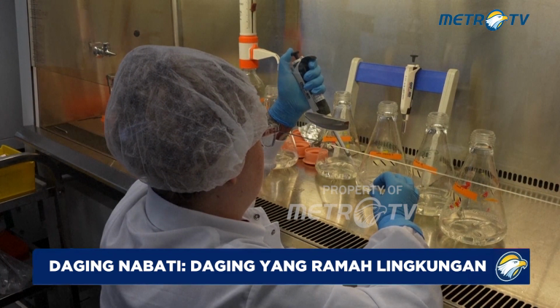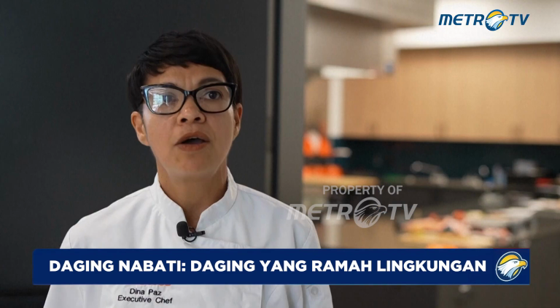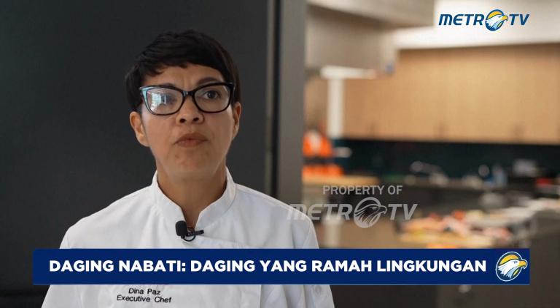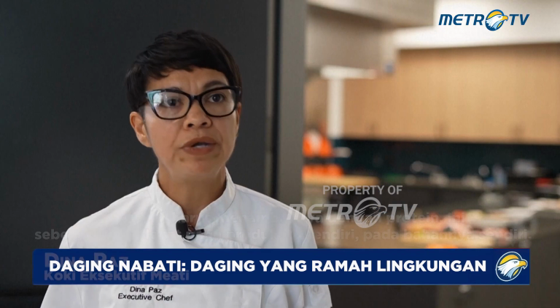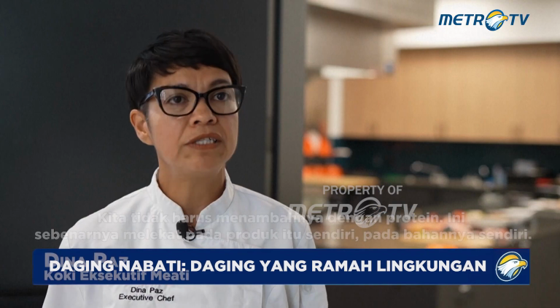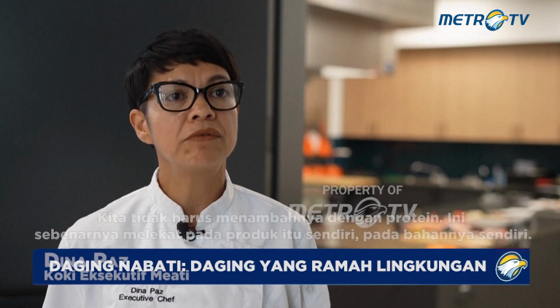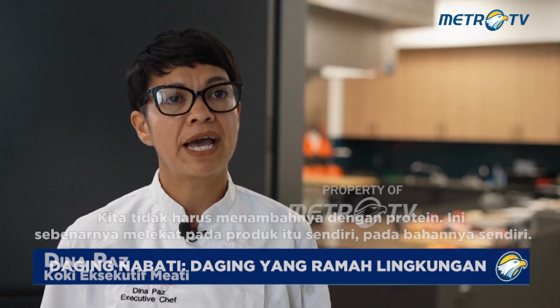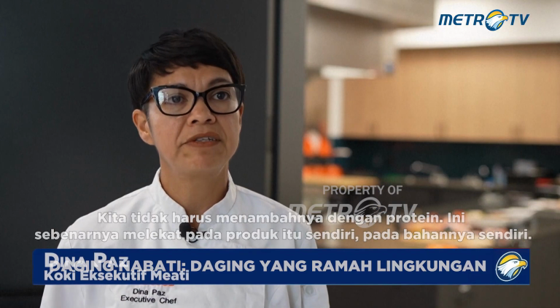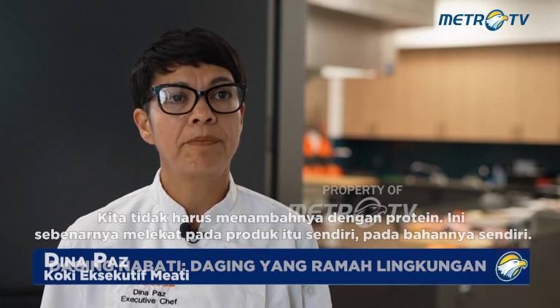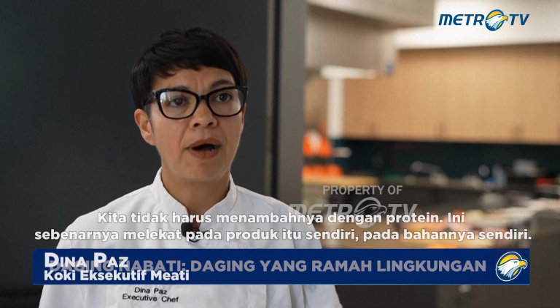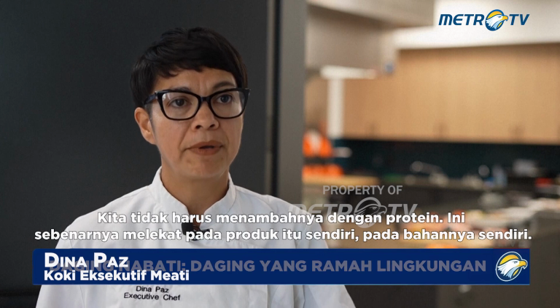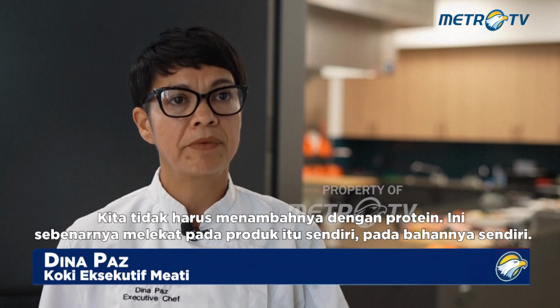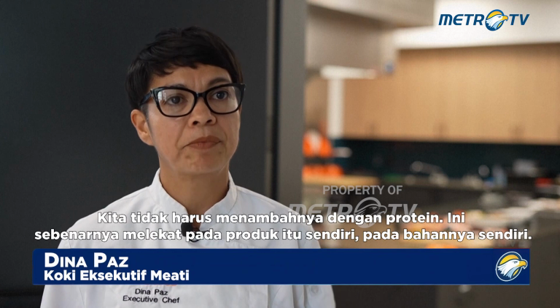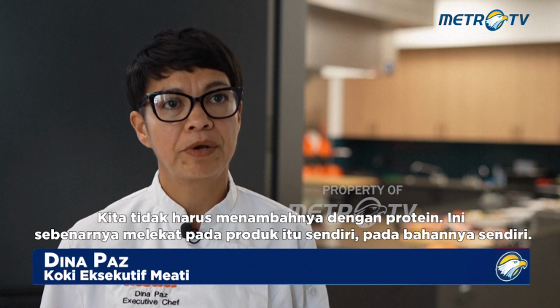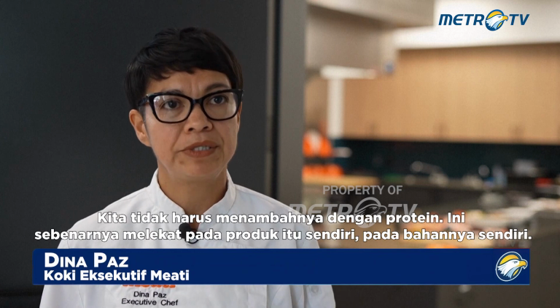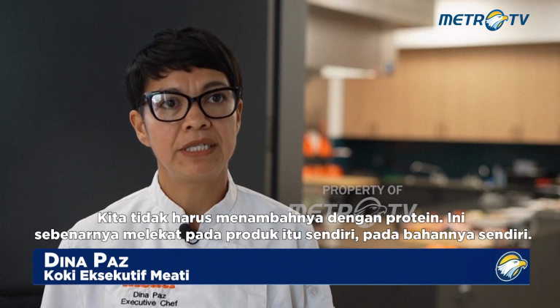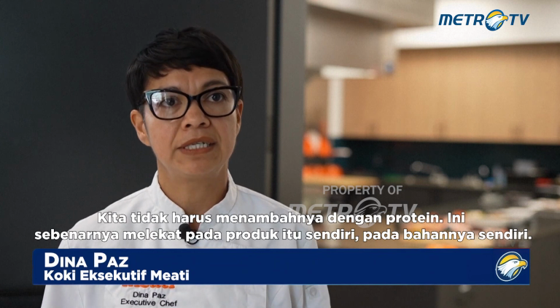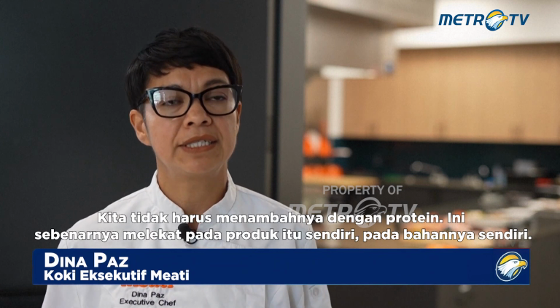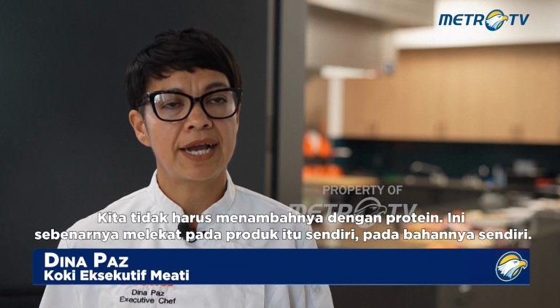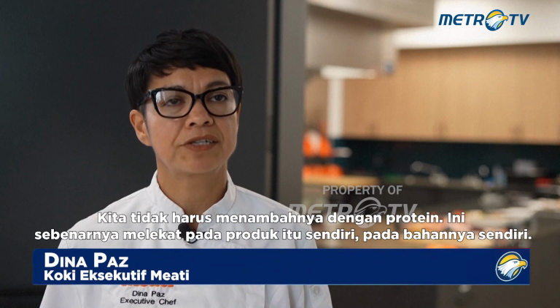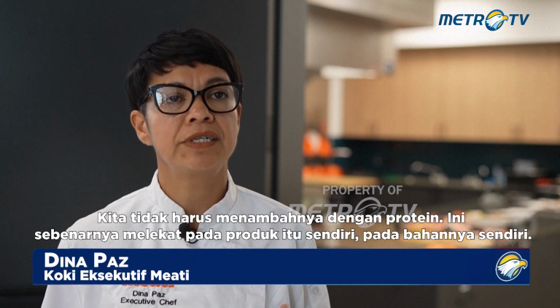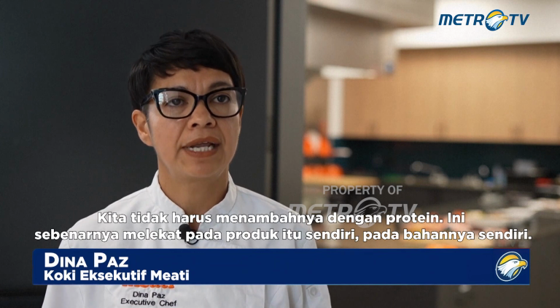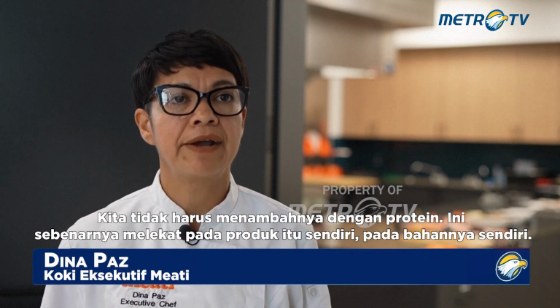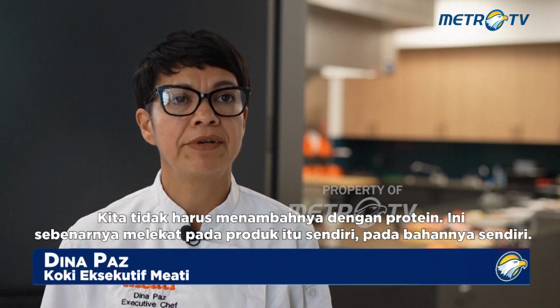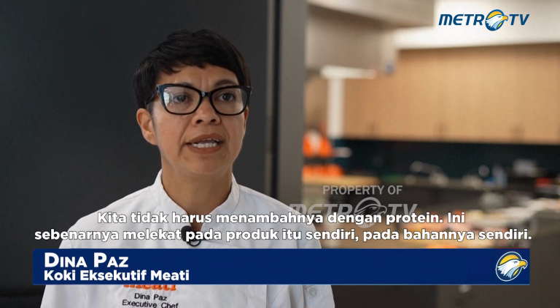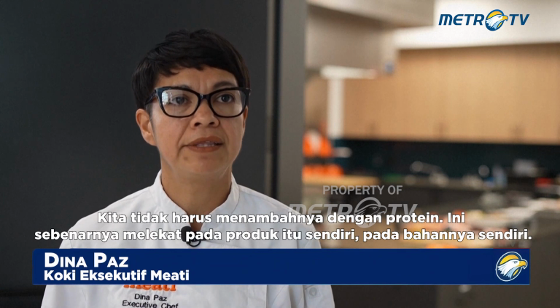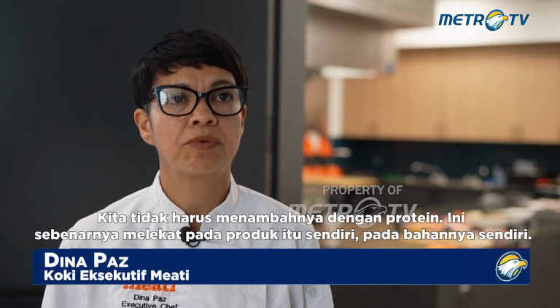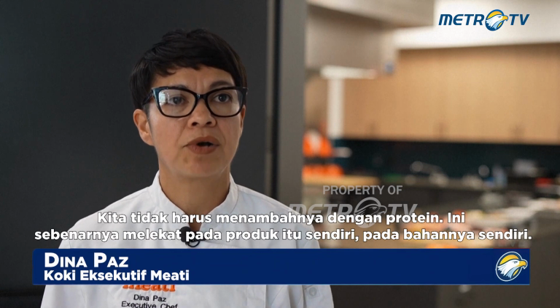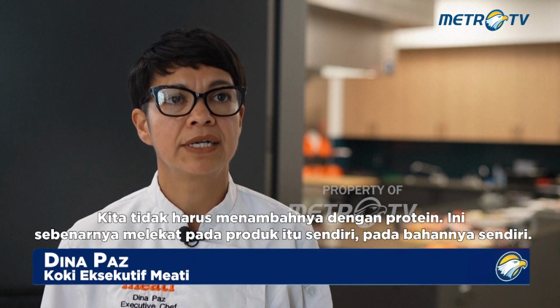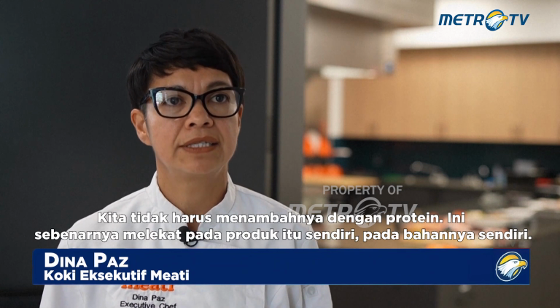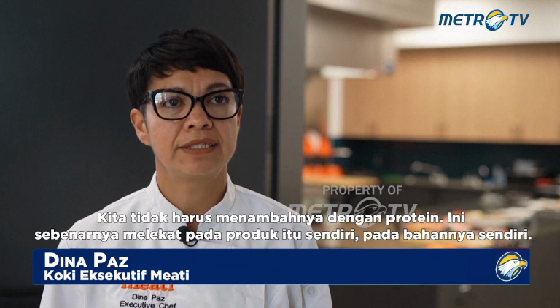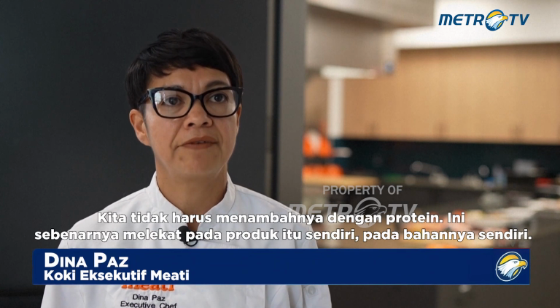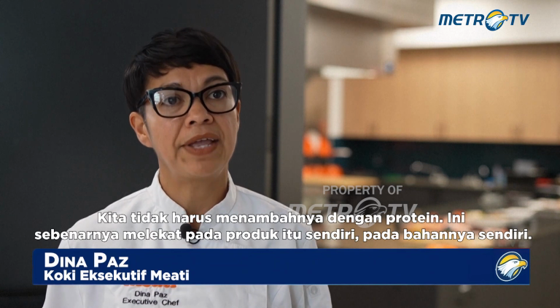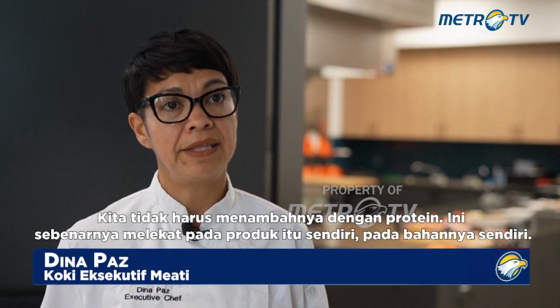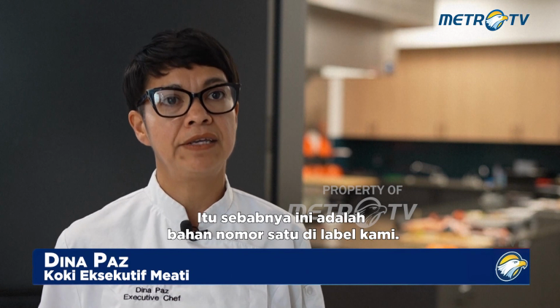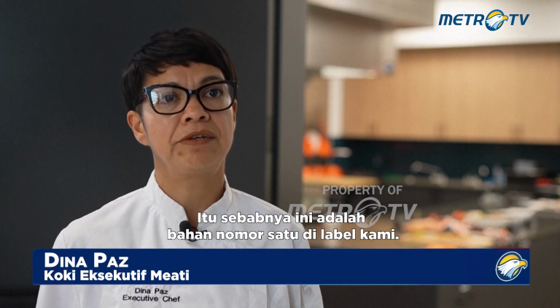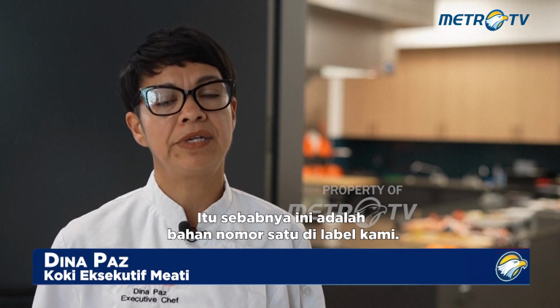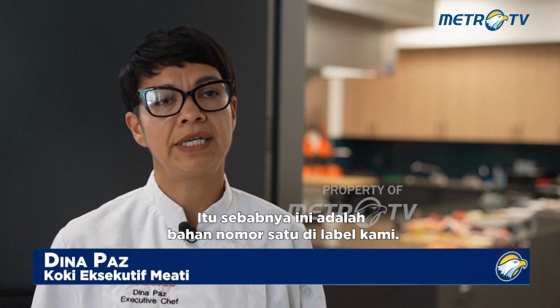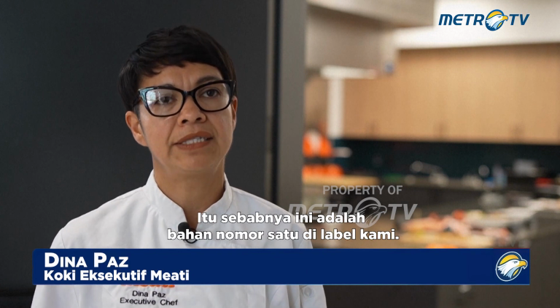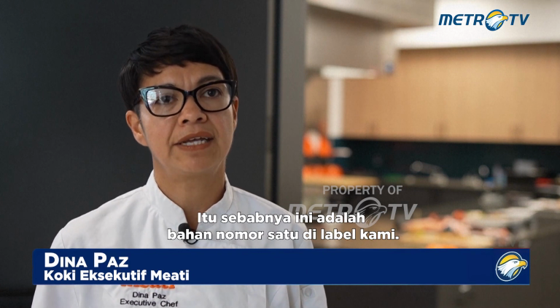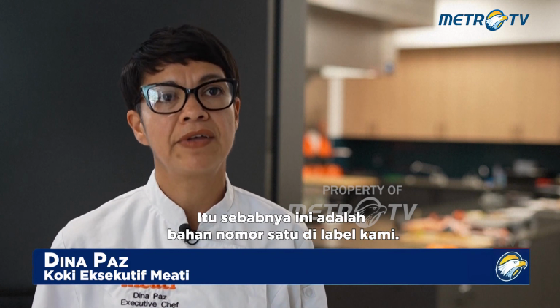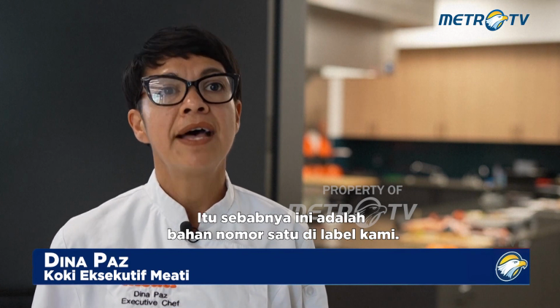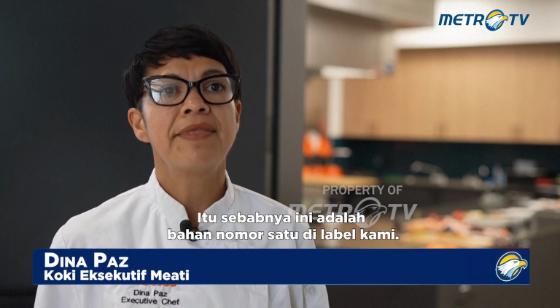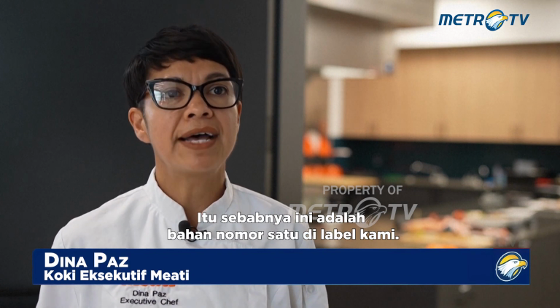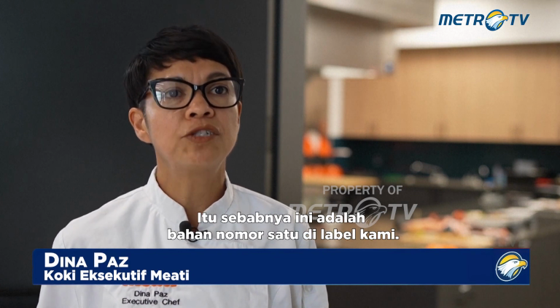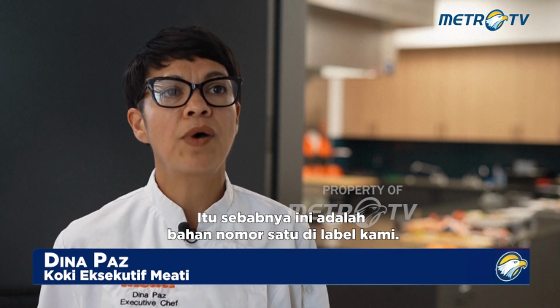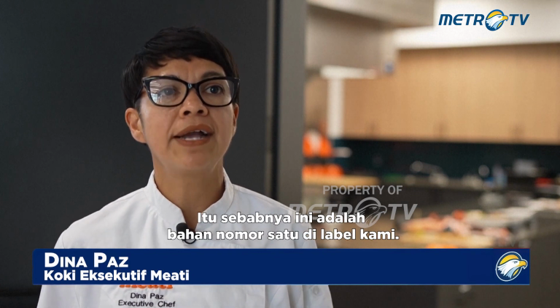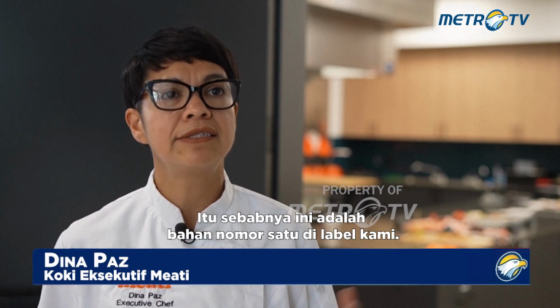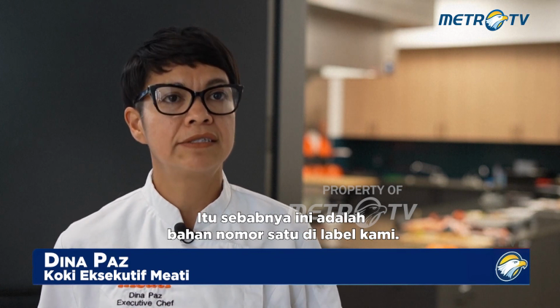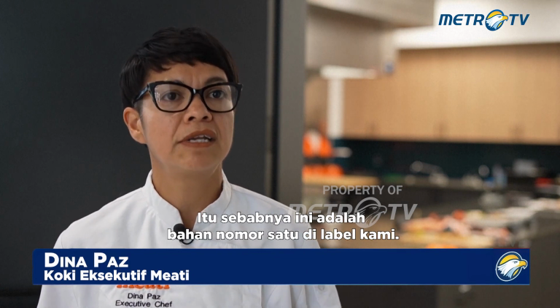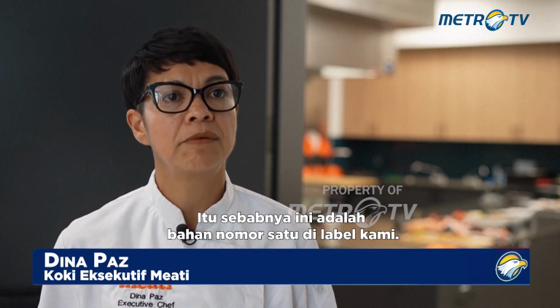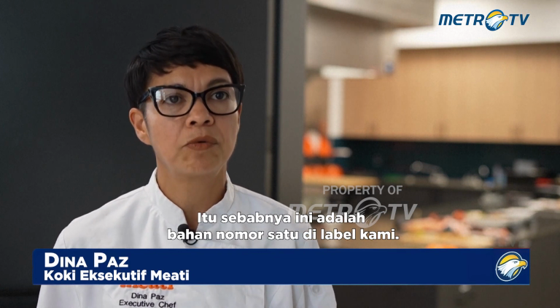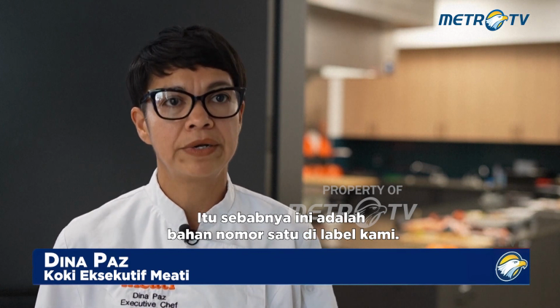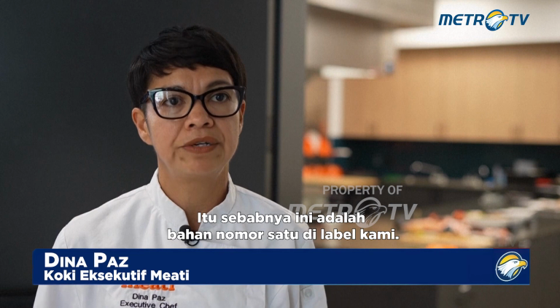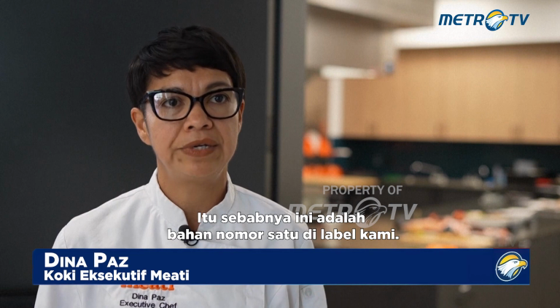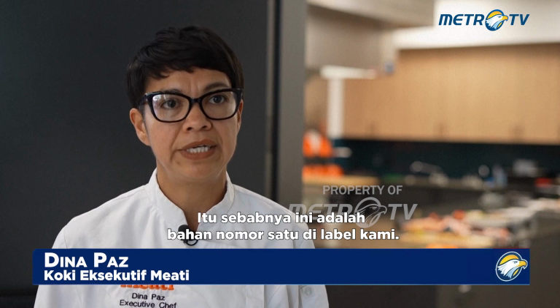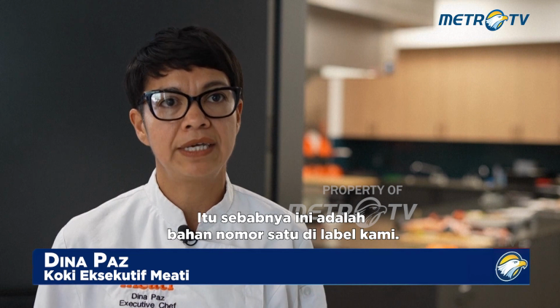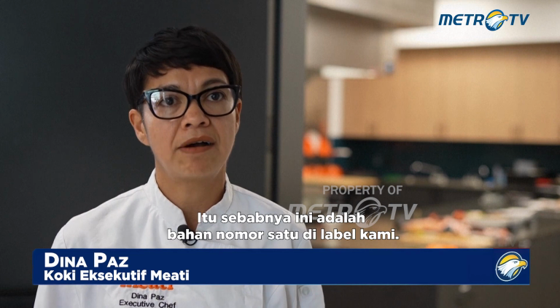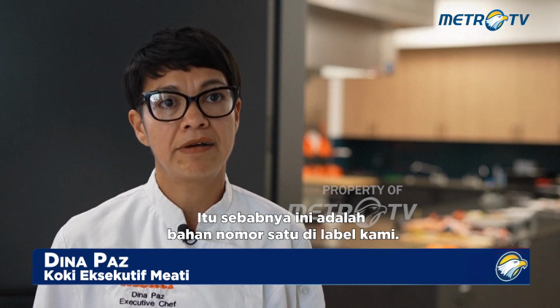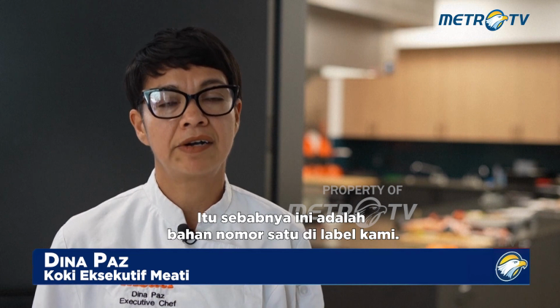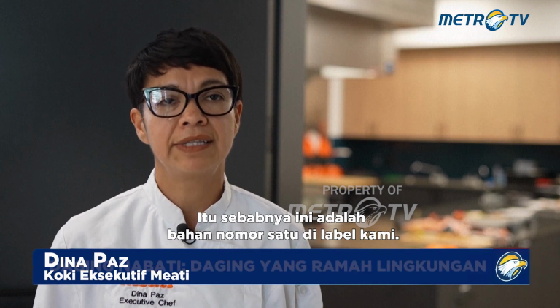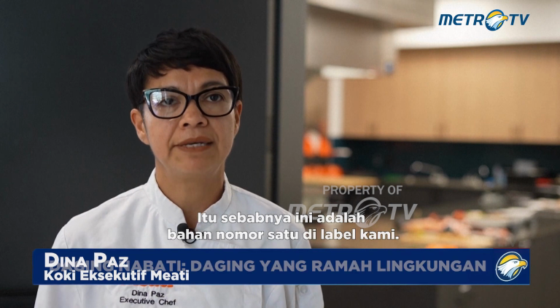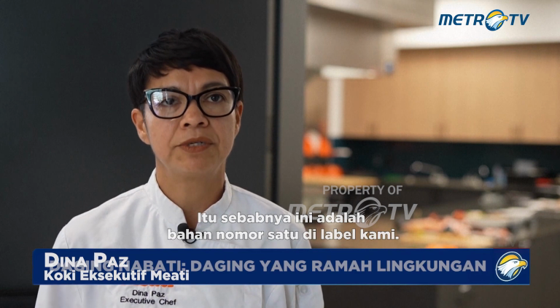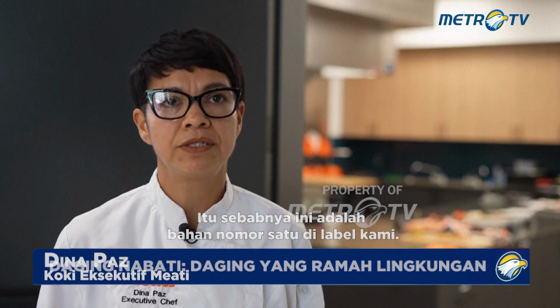We don't have to pump it with protein. It's actually inherent in the product itself, in the ingredient itself. That's why it's the number one ingredient on our labels.